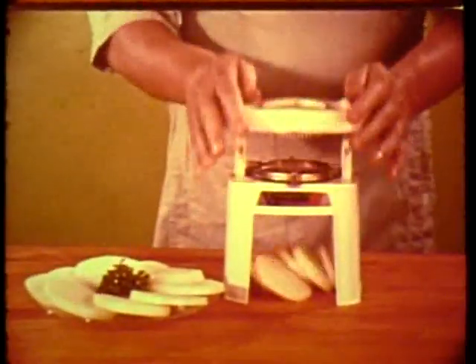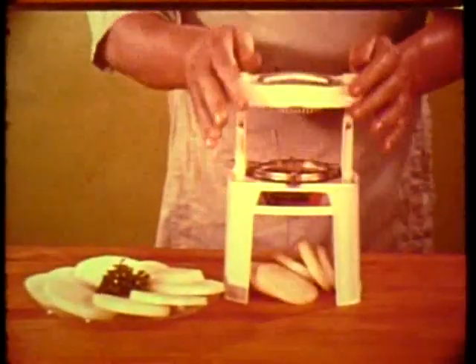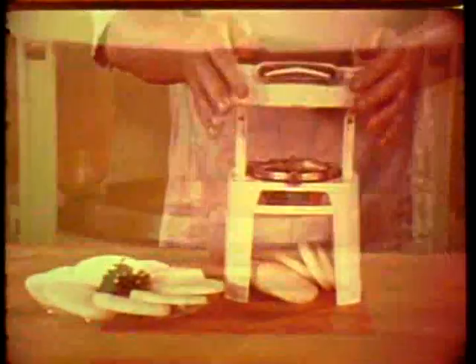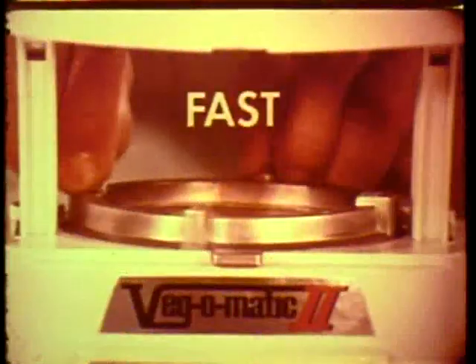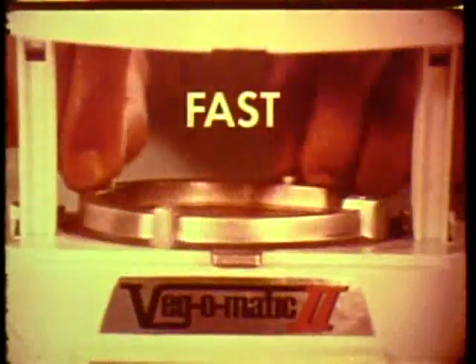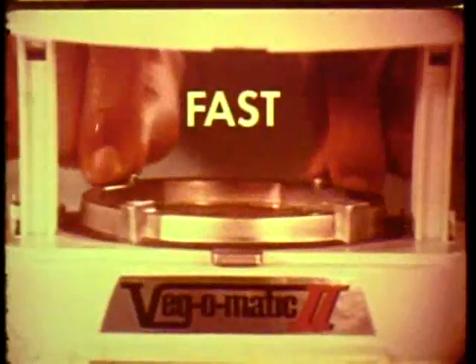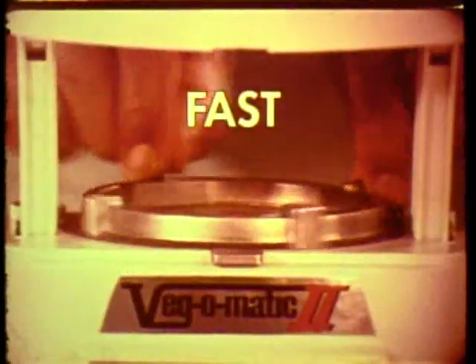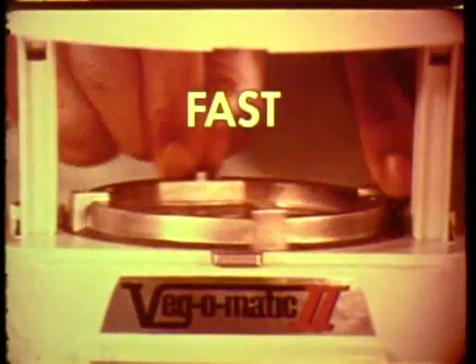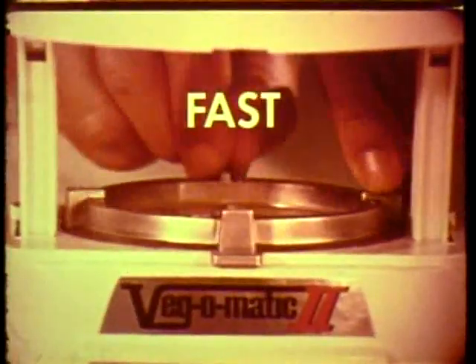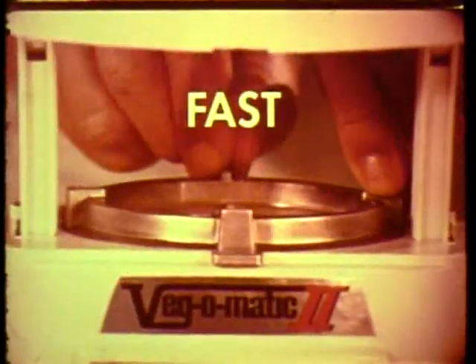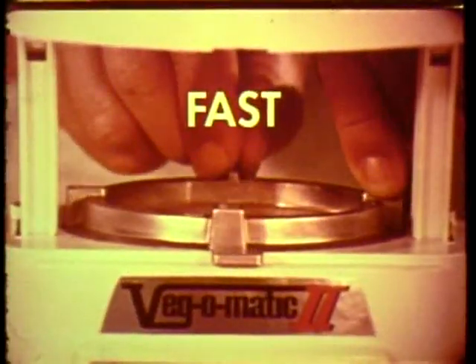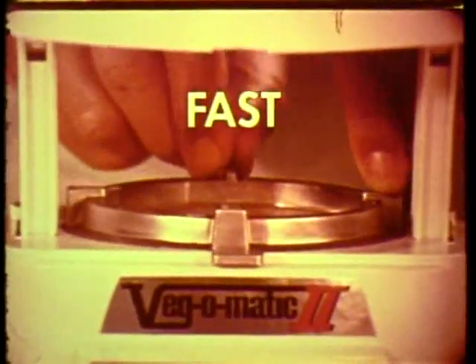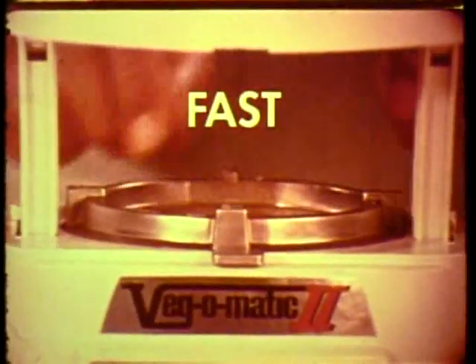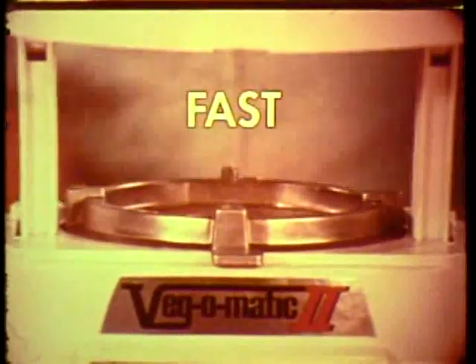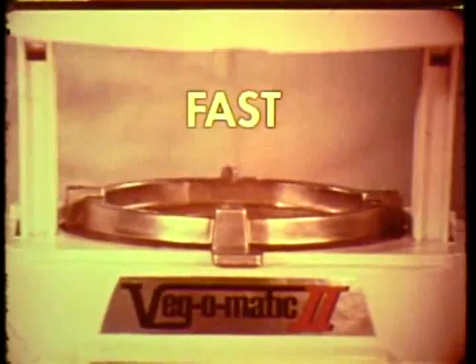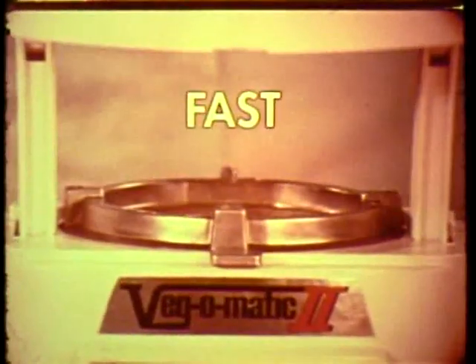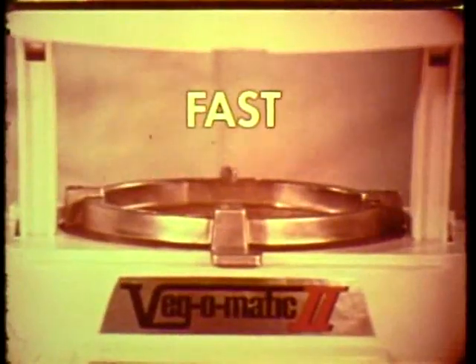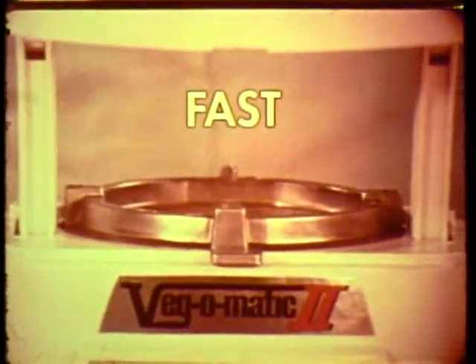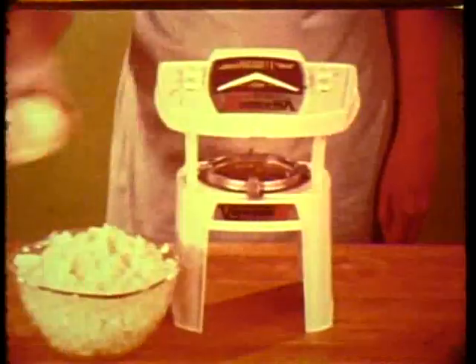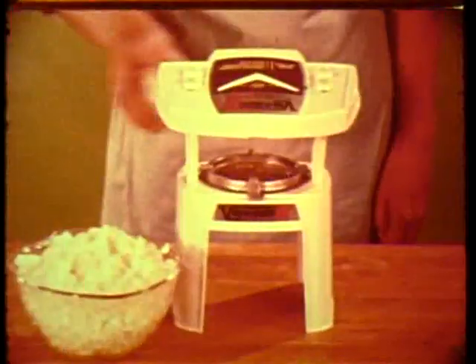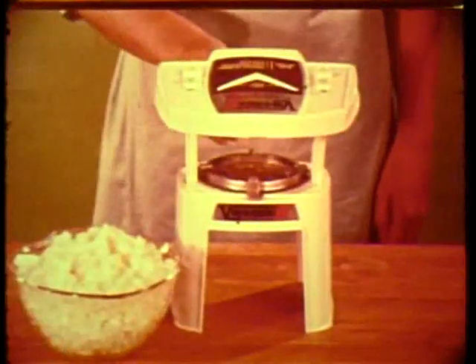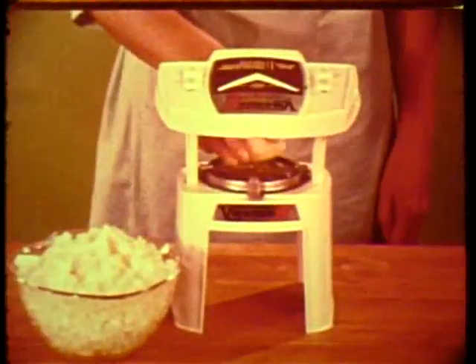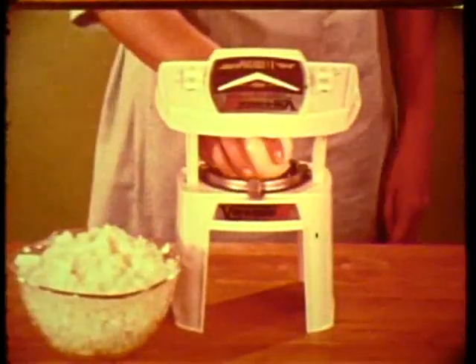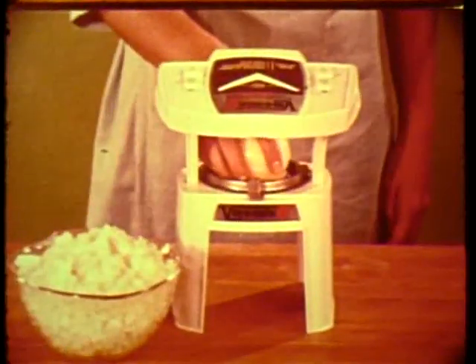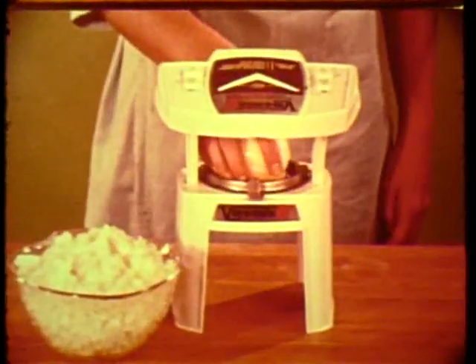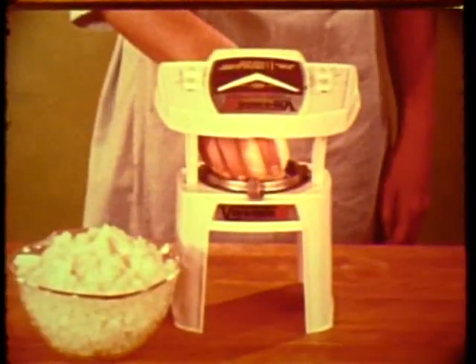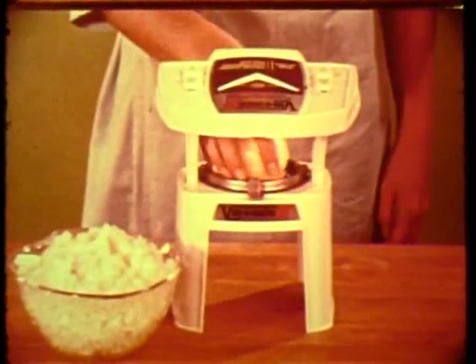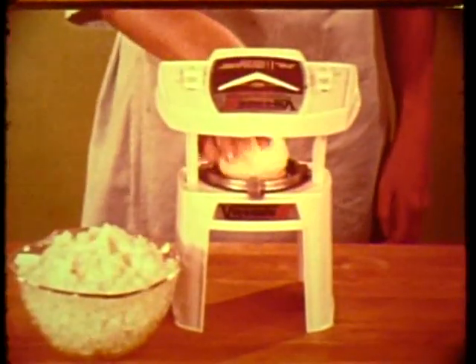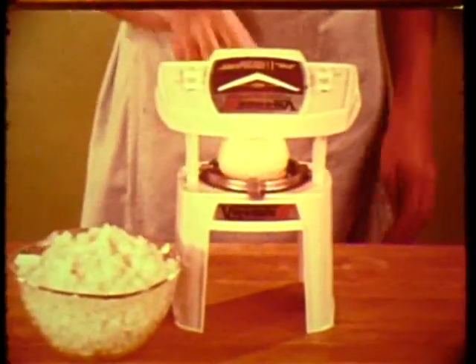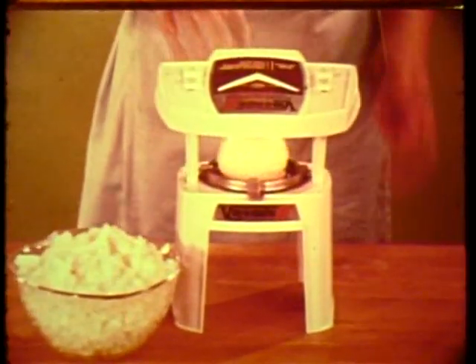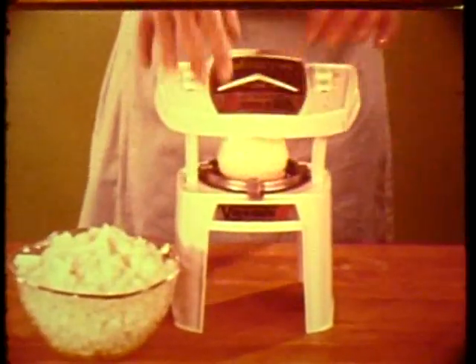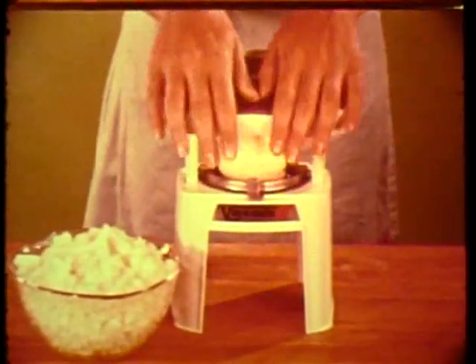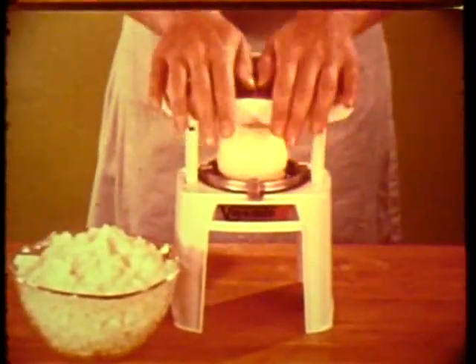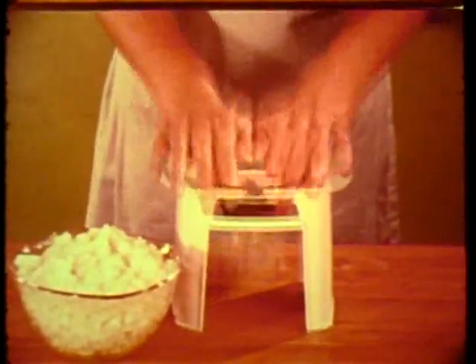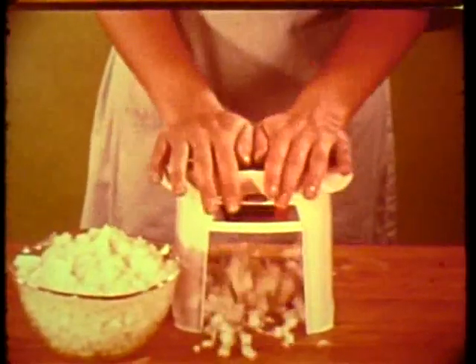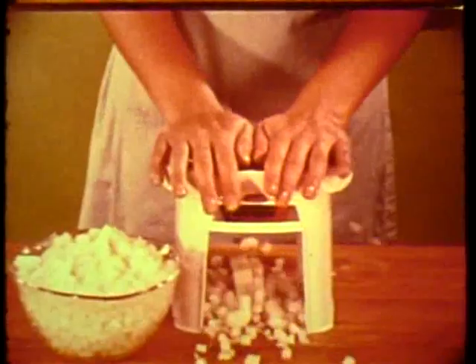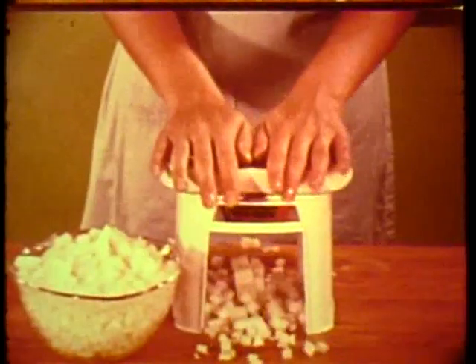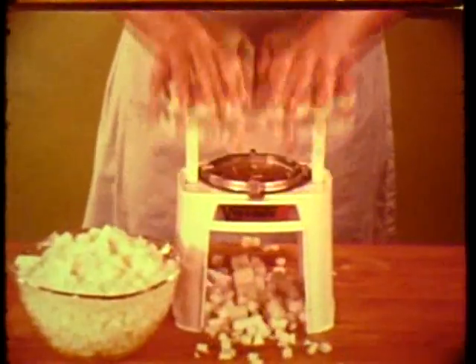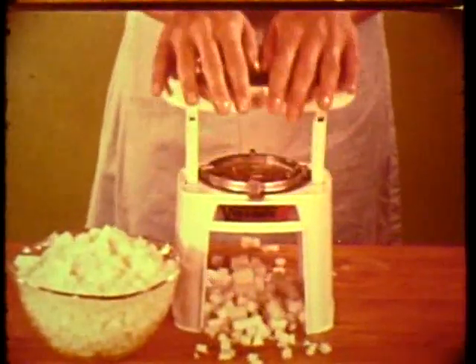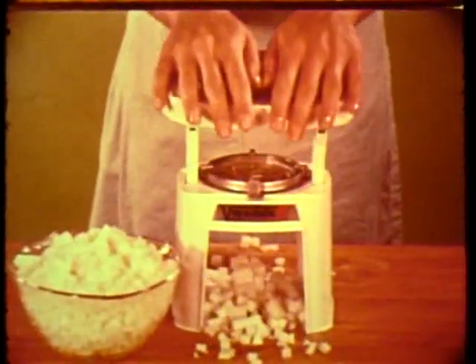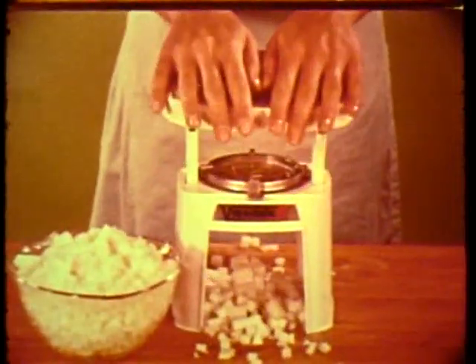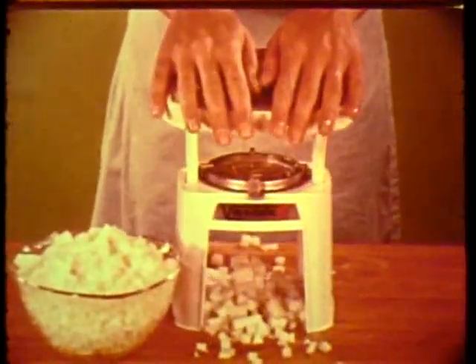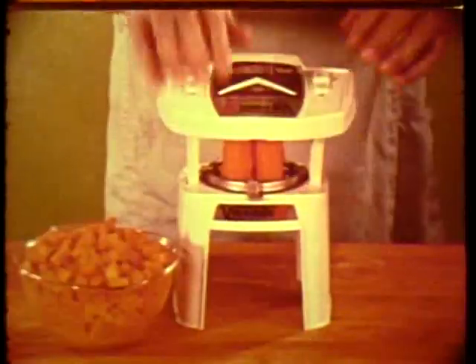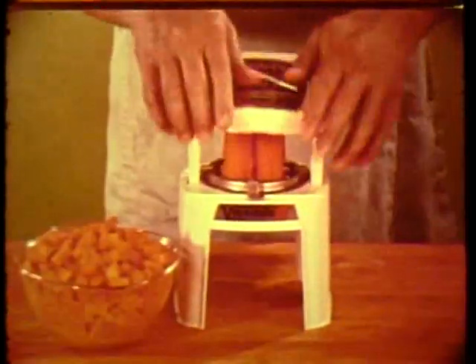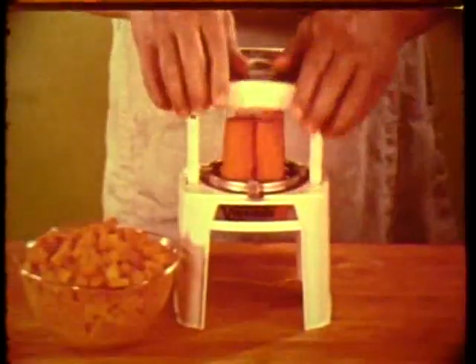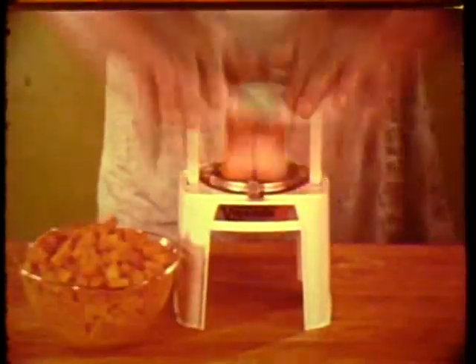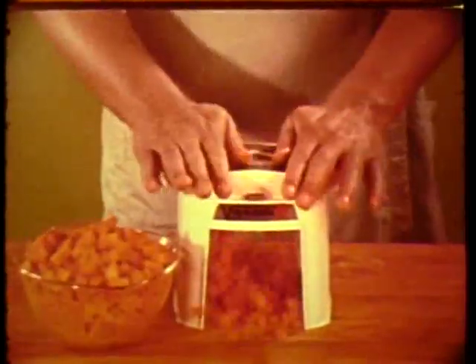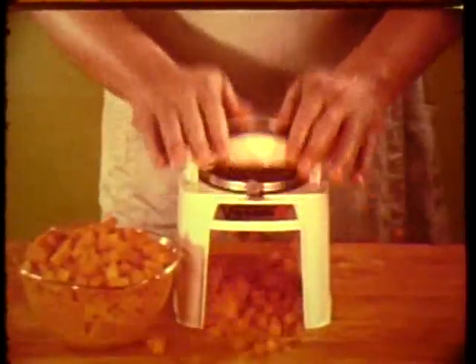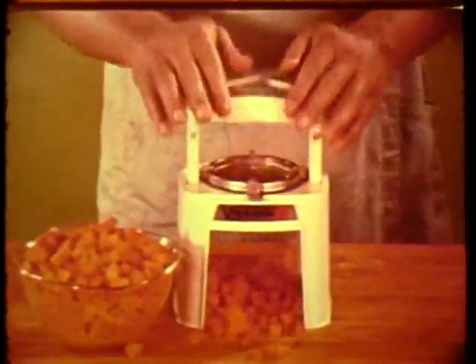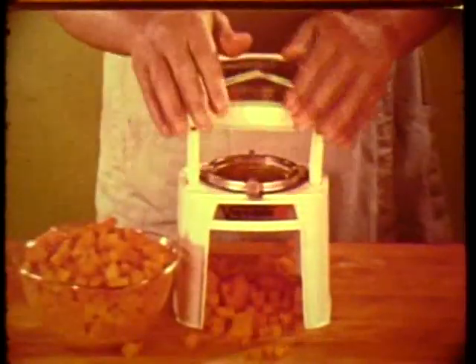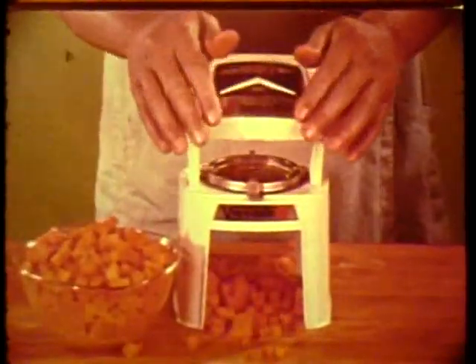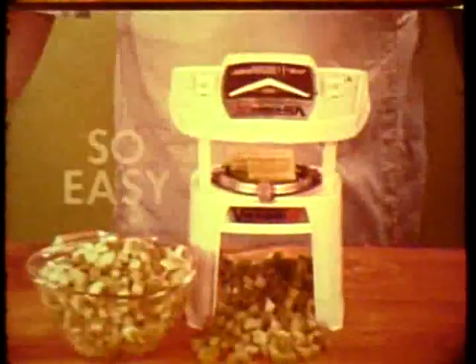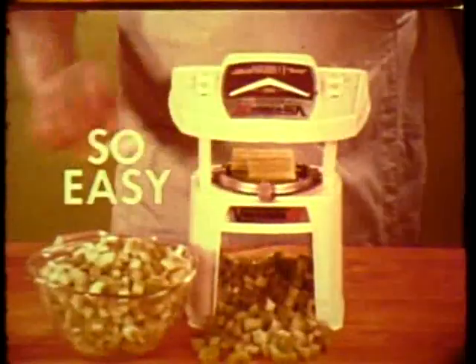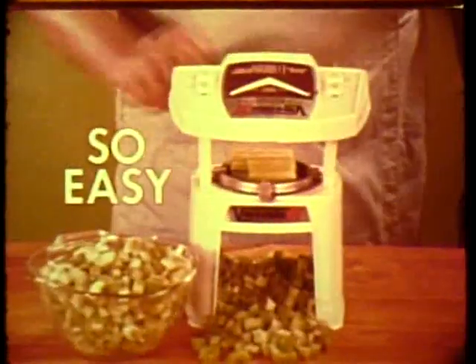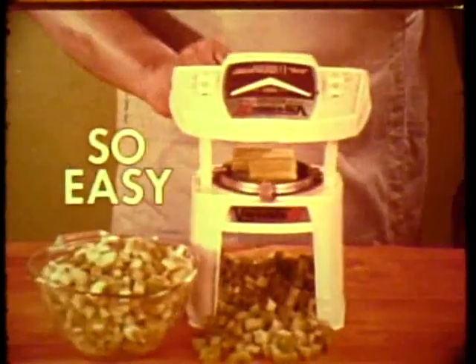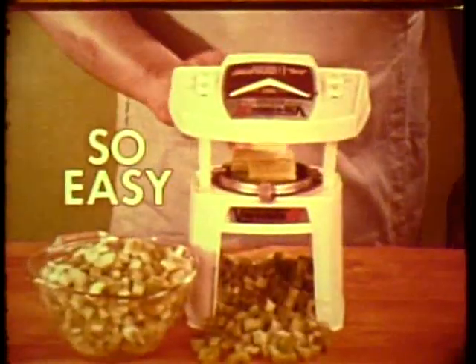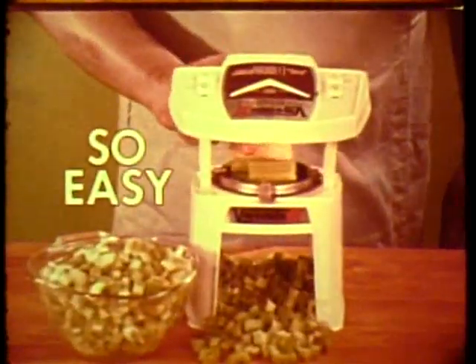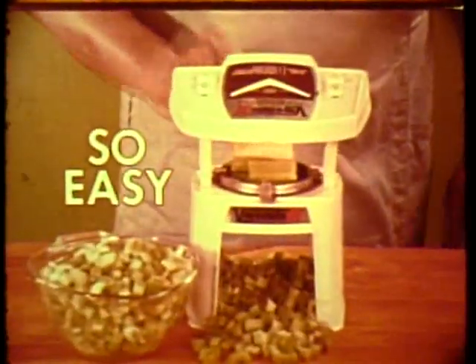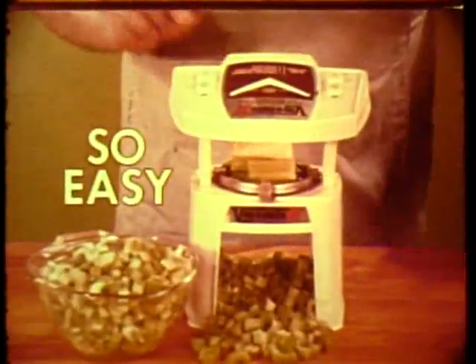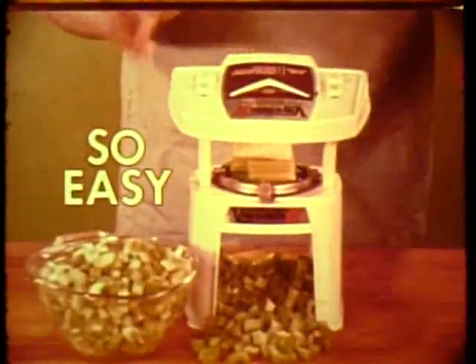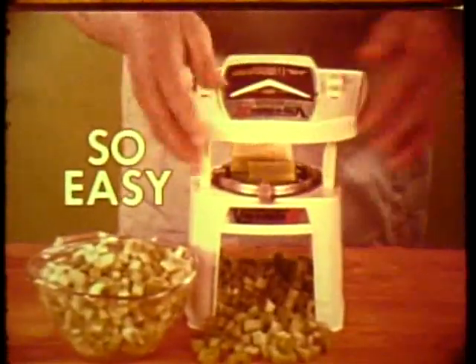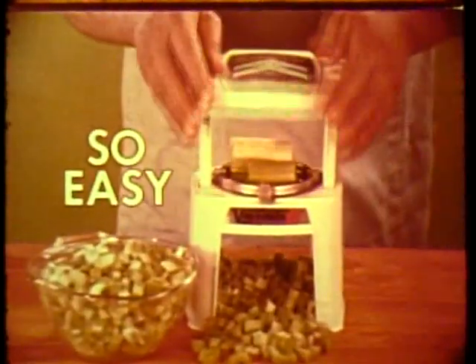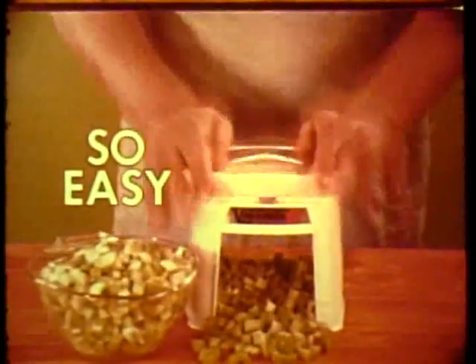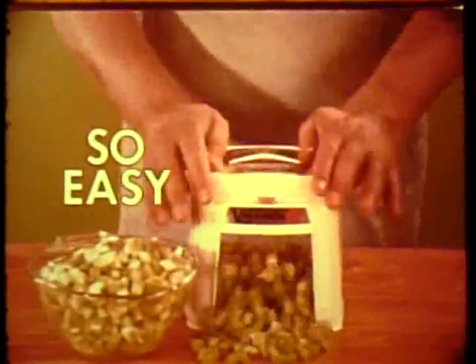Dial from slice to dice. Fast. Easy. And sliced onions become diced by the pan full. Diced carrots. One stroke dices celery.